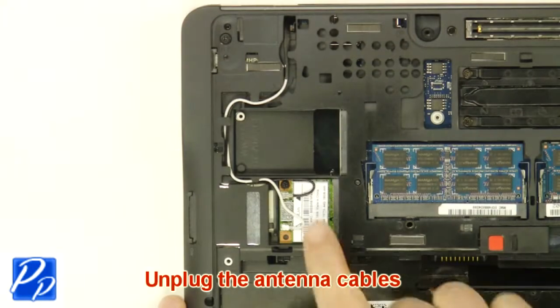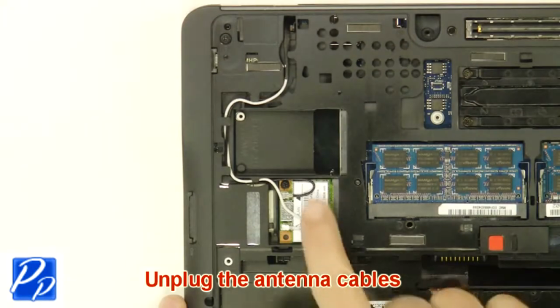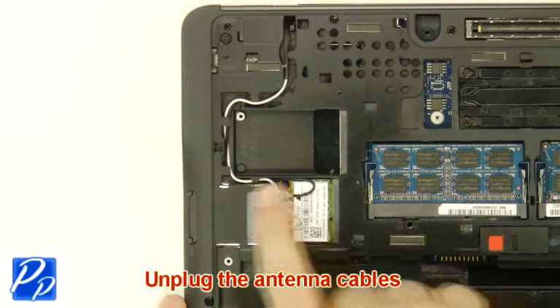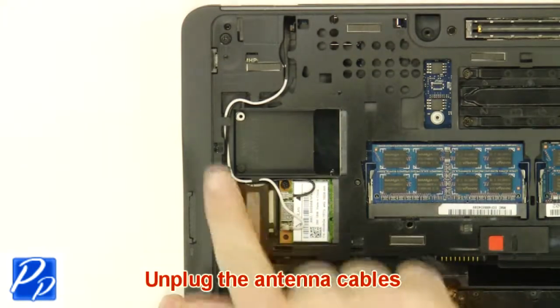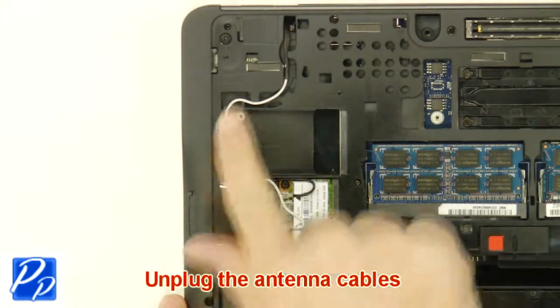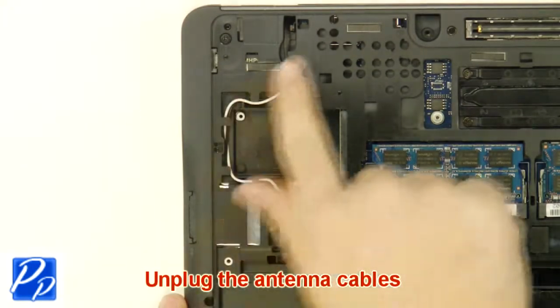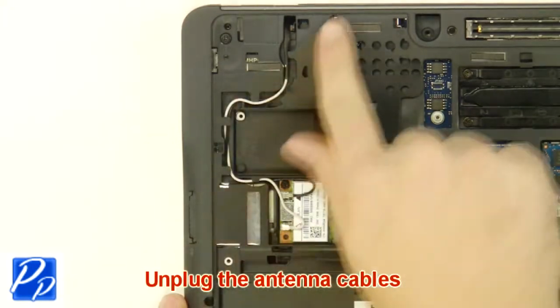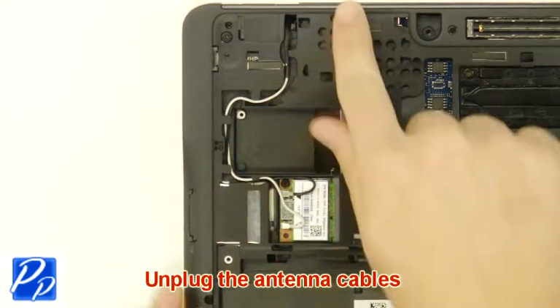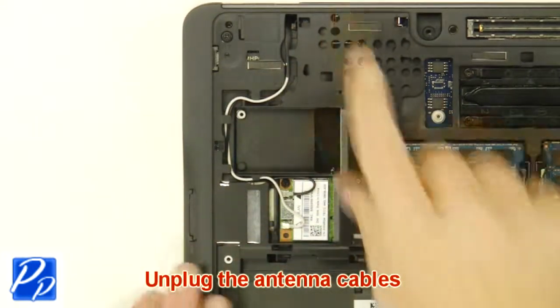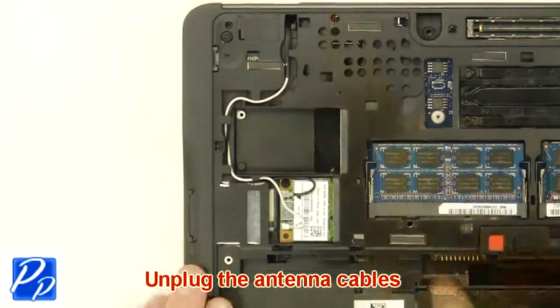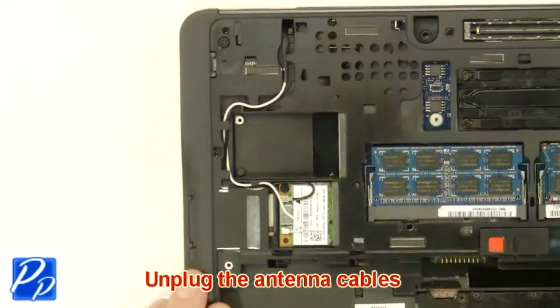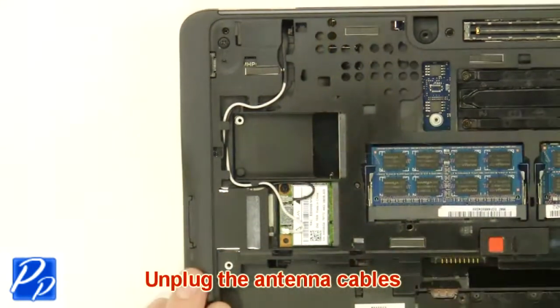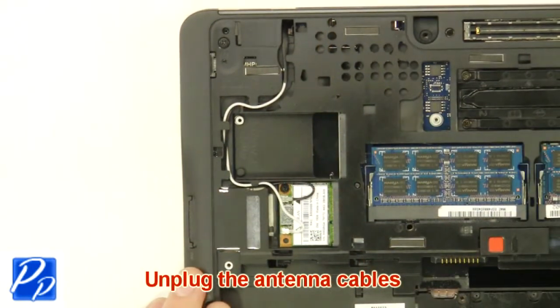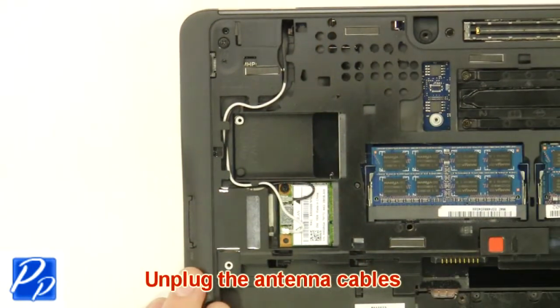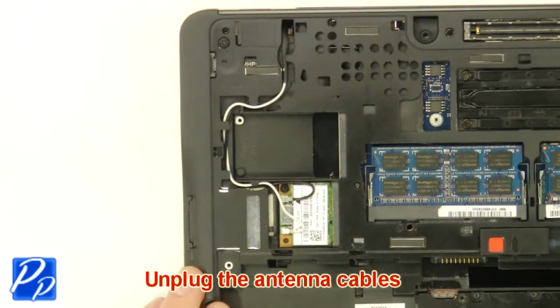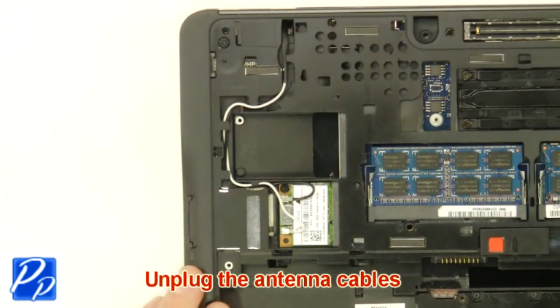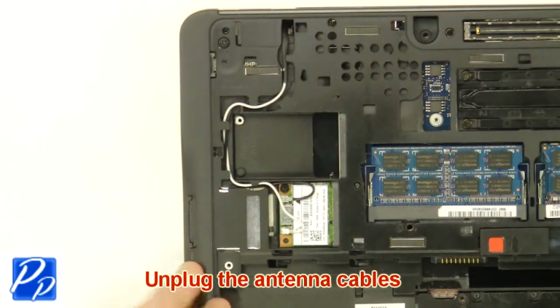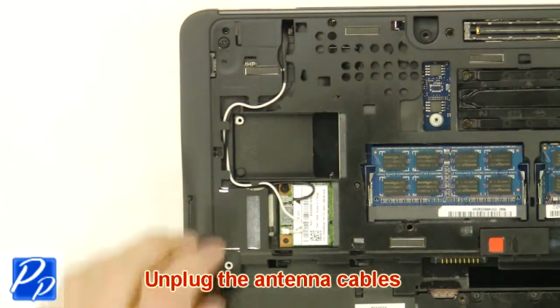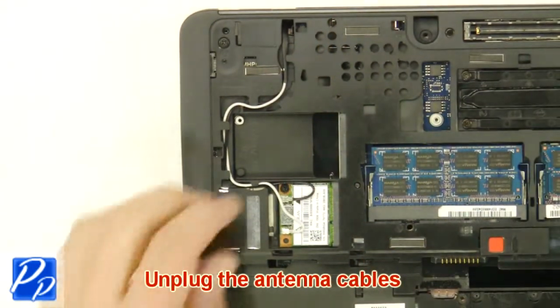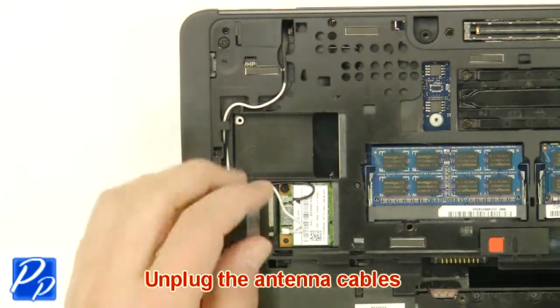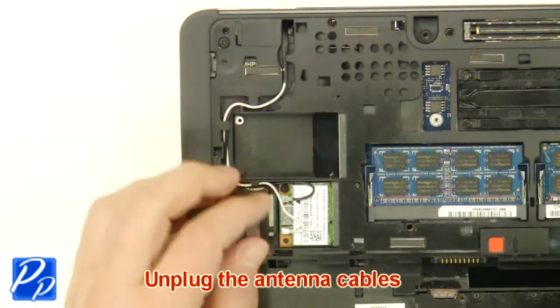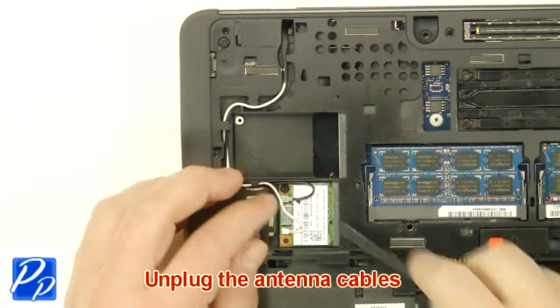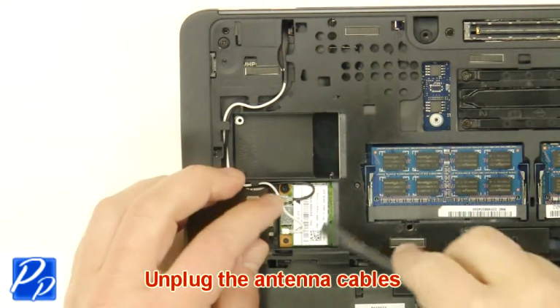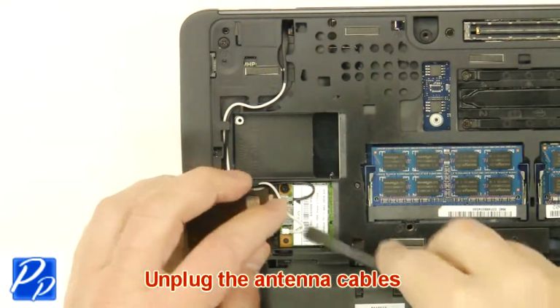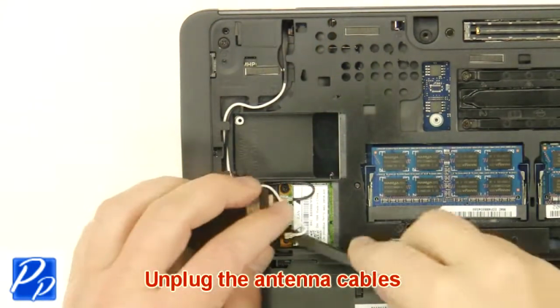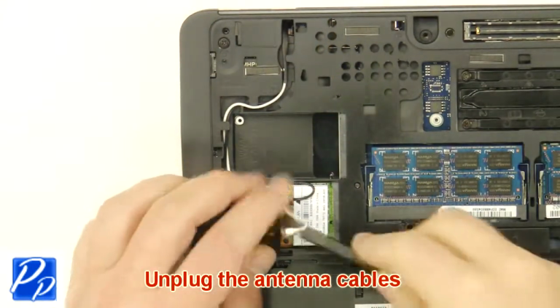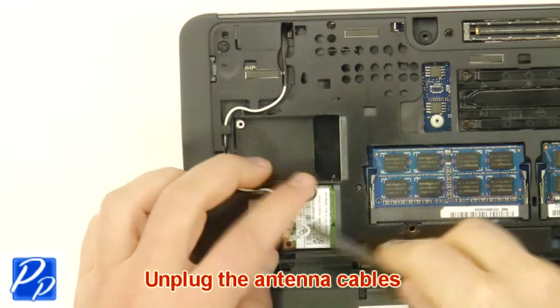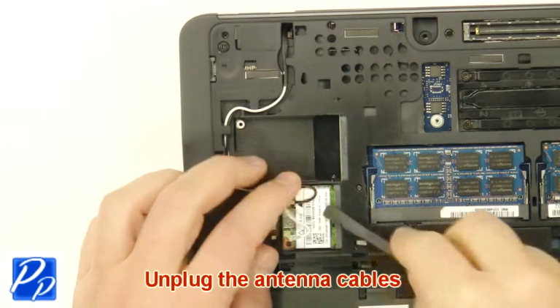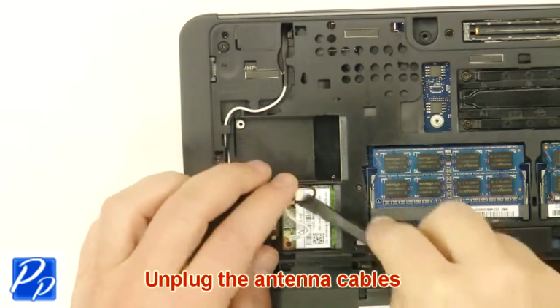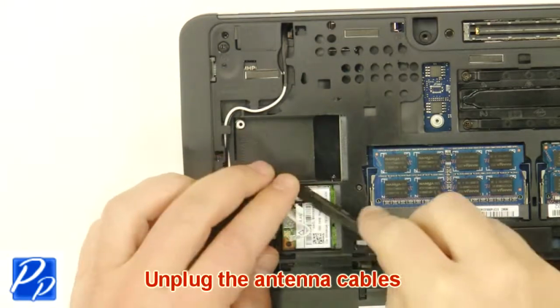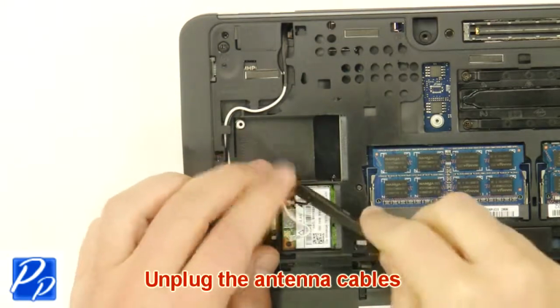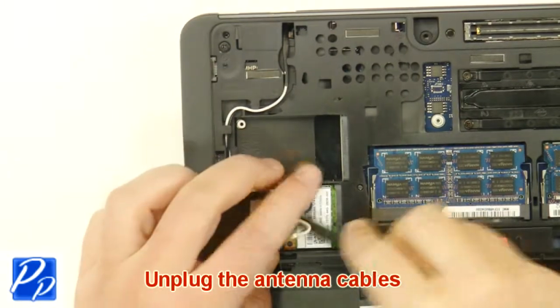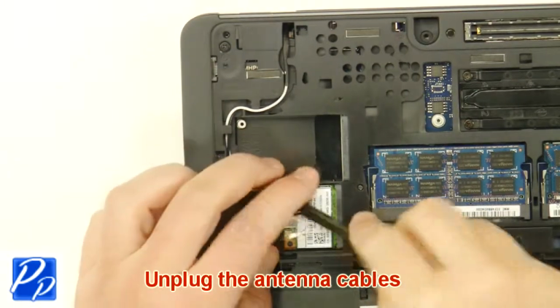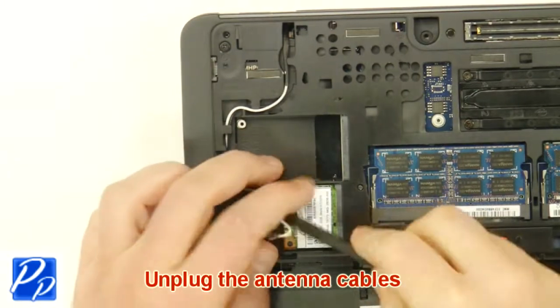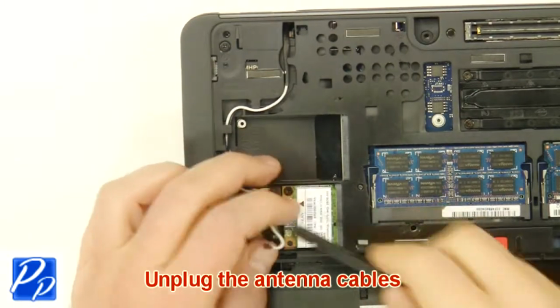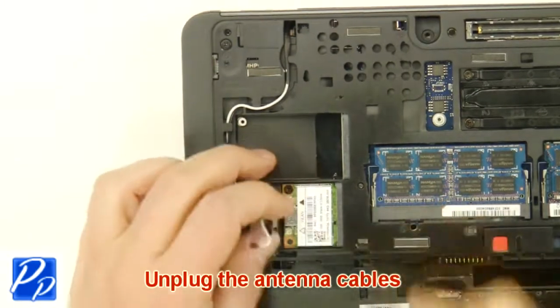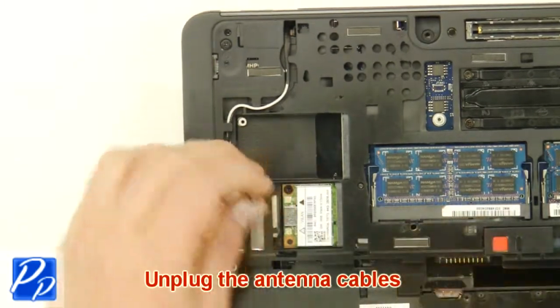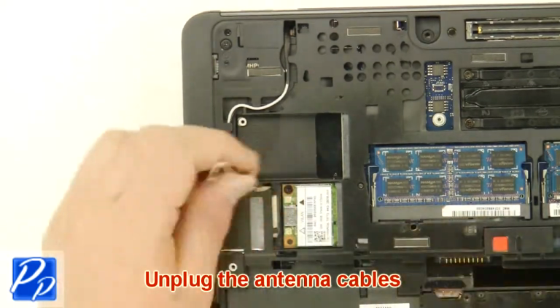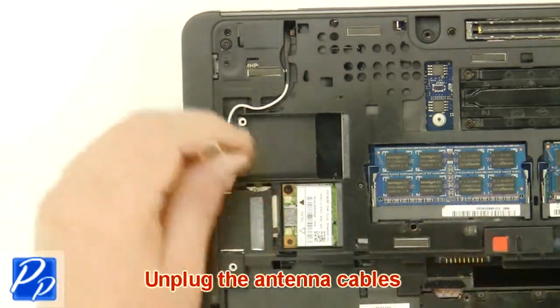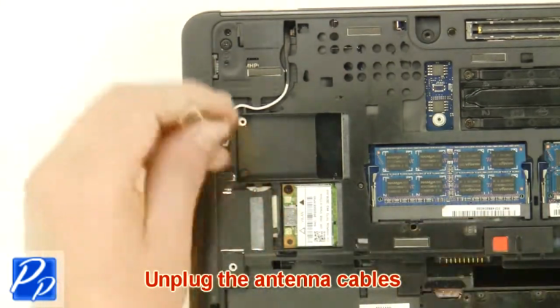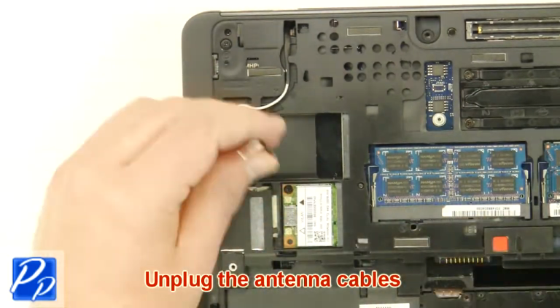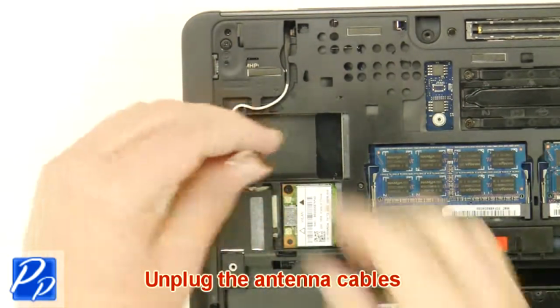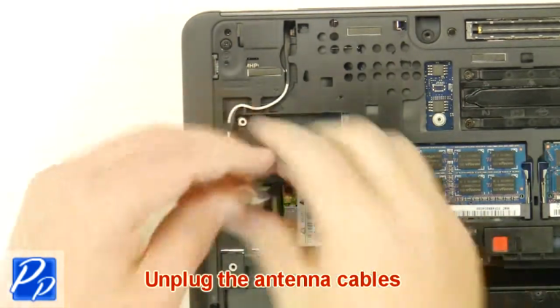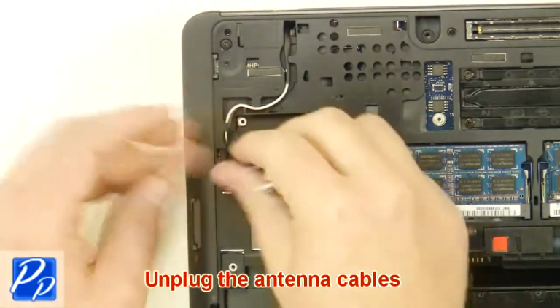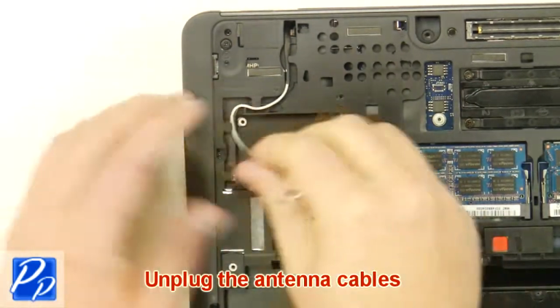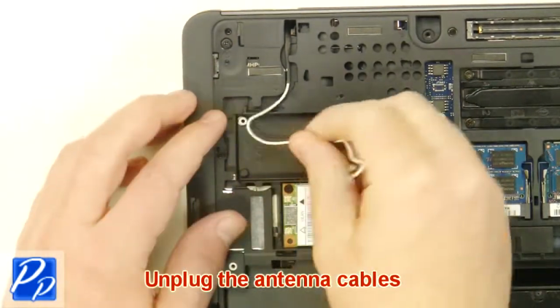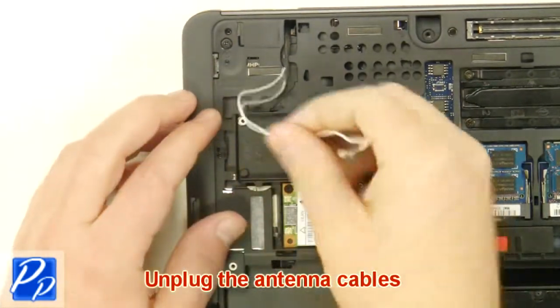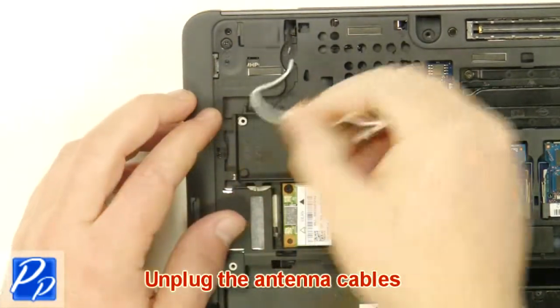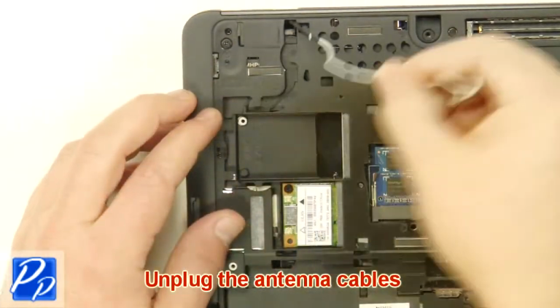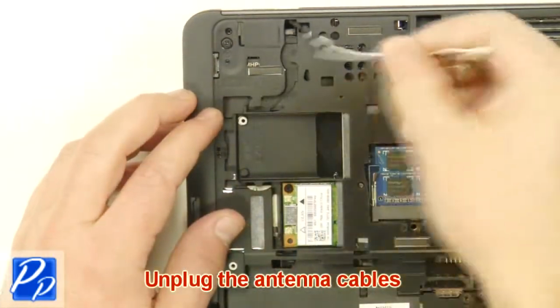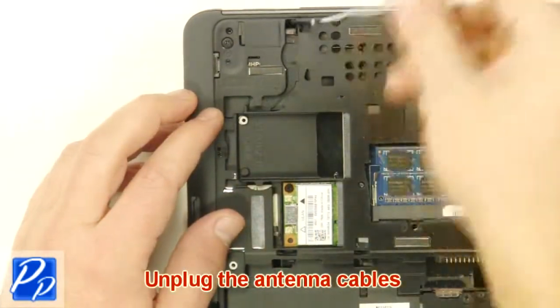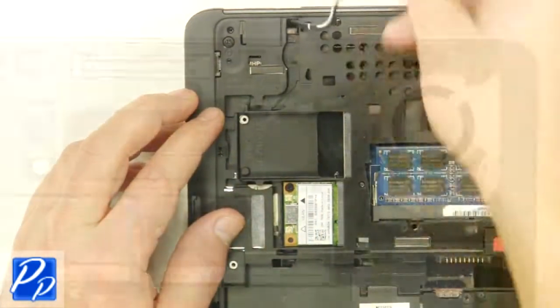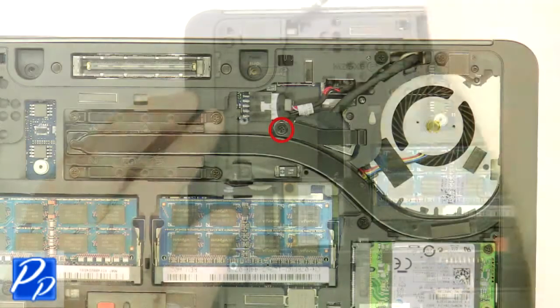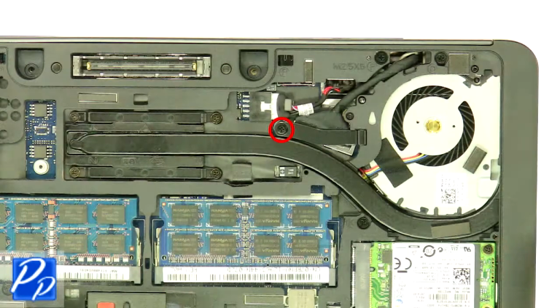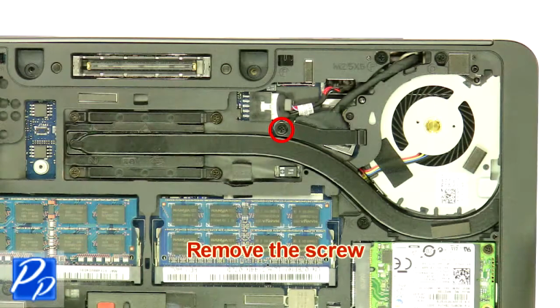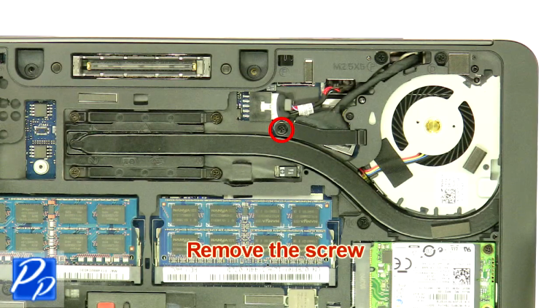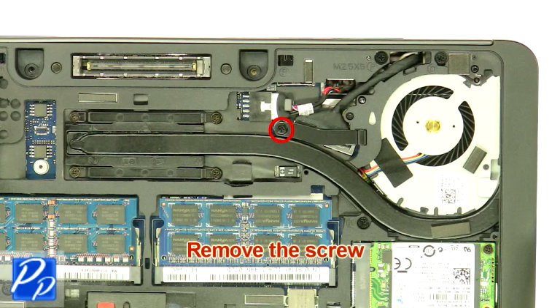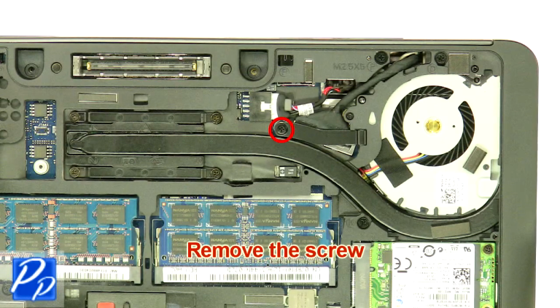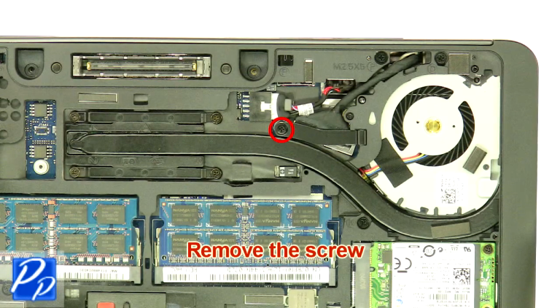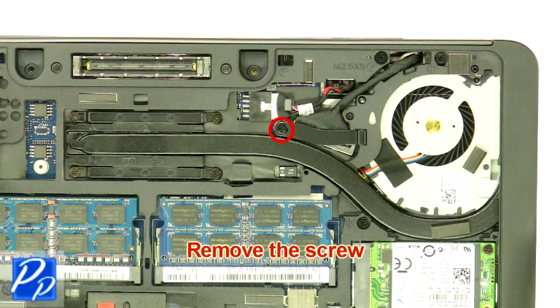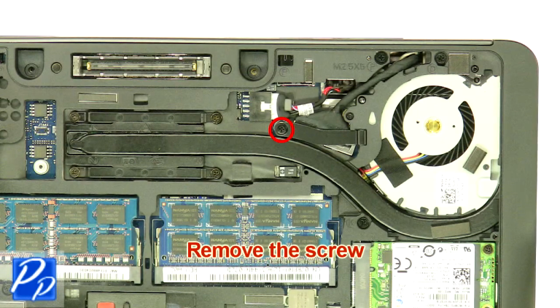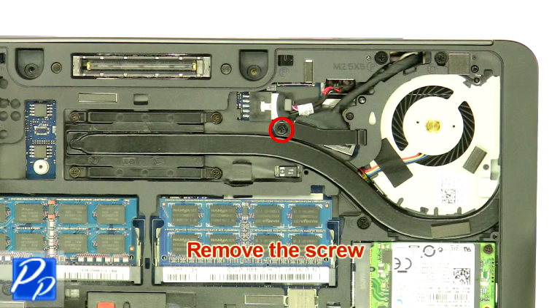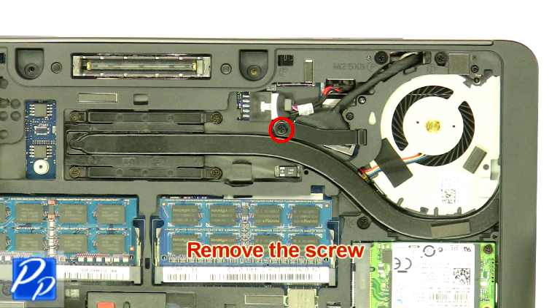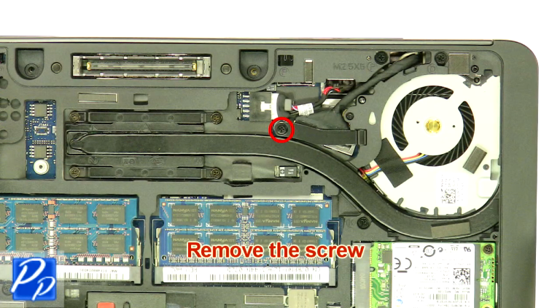Unplug the antenna cables. Remove the screw.